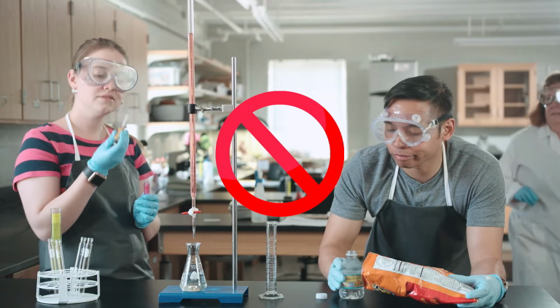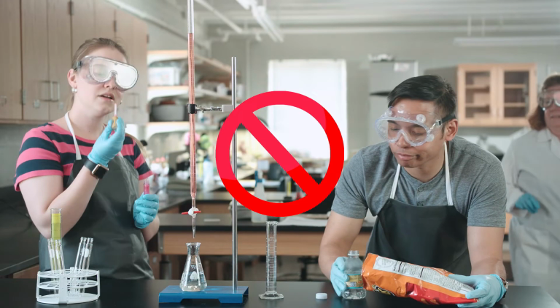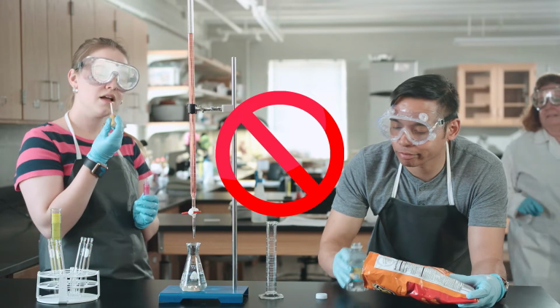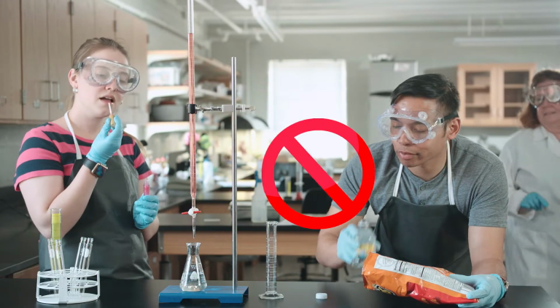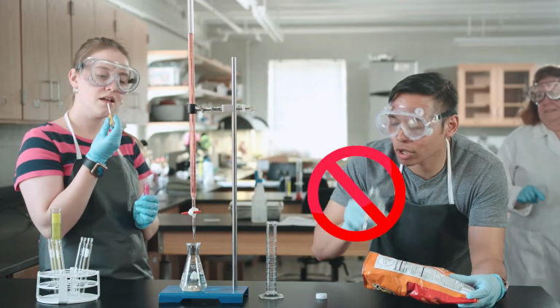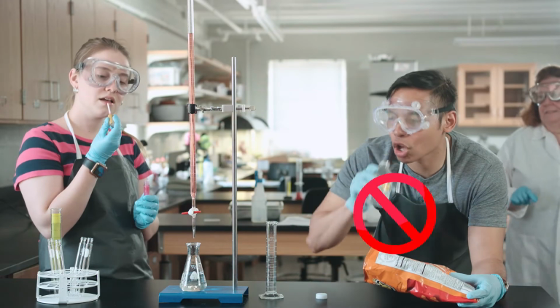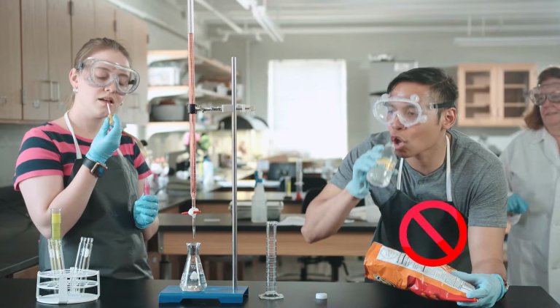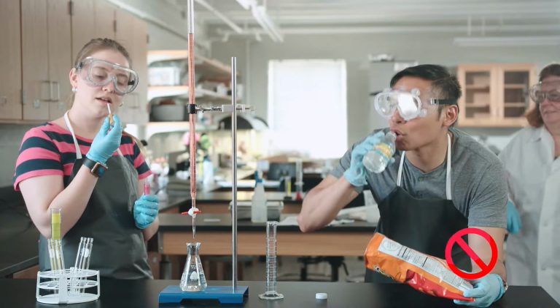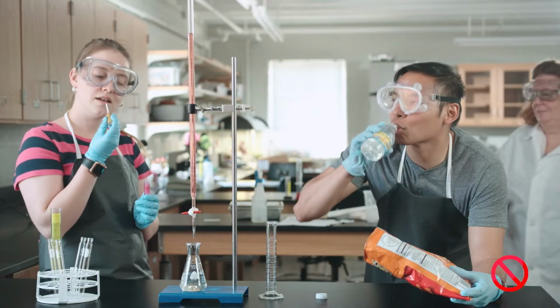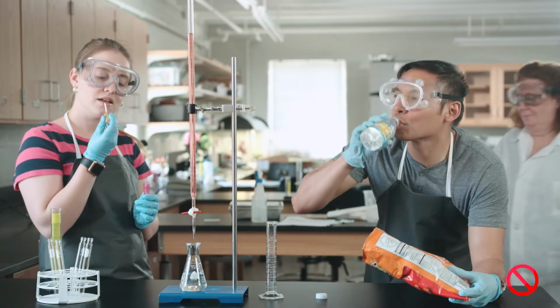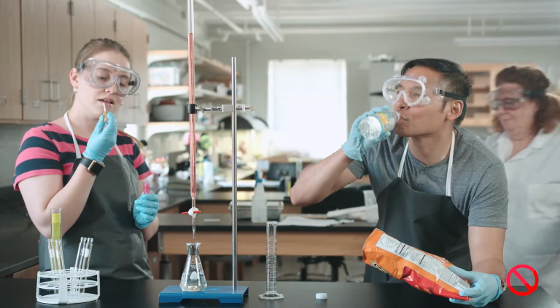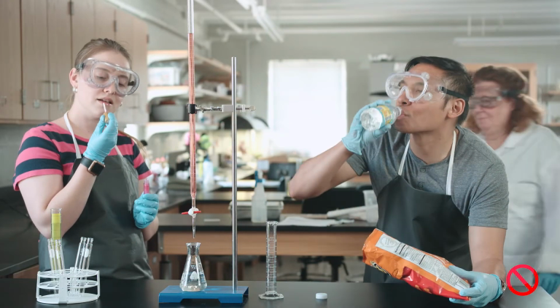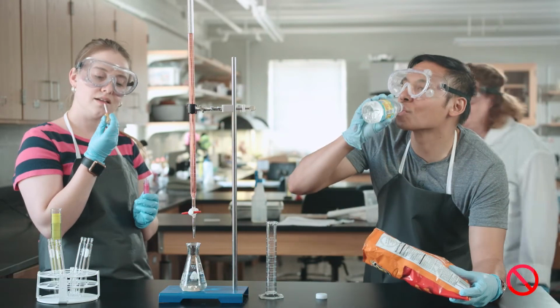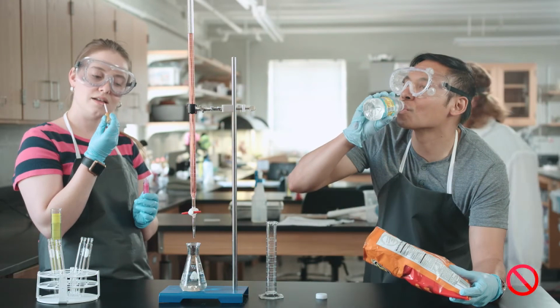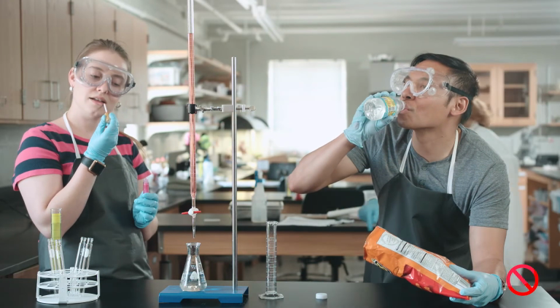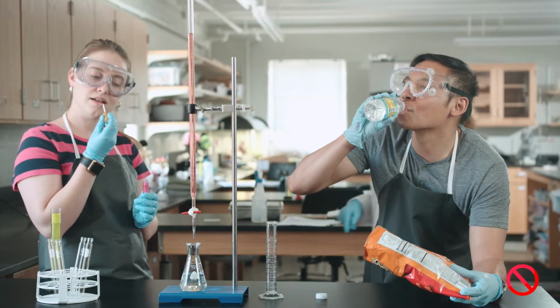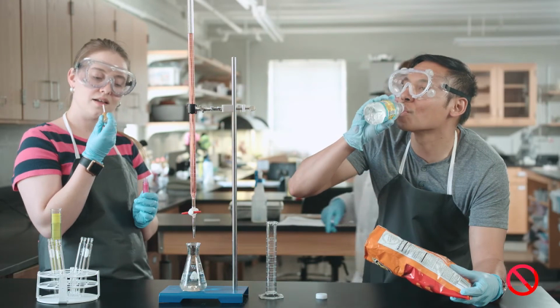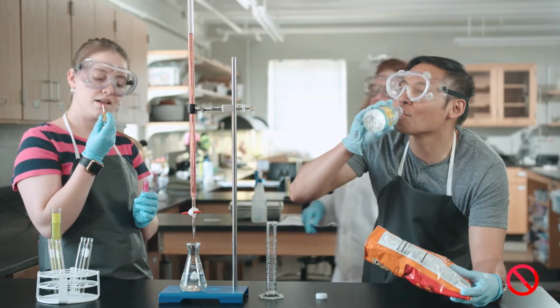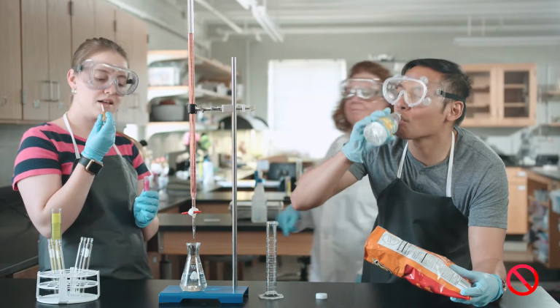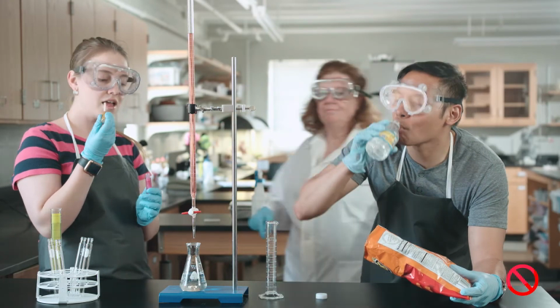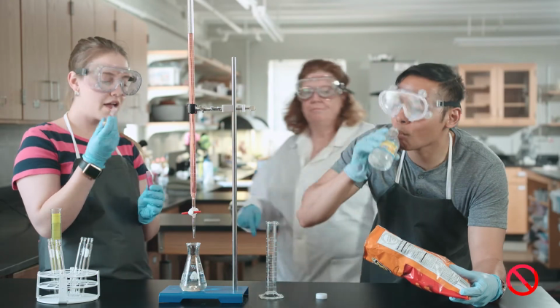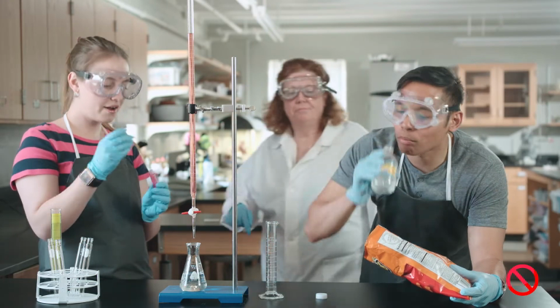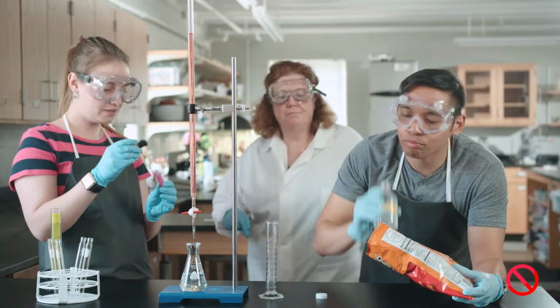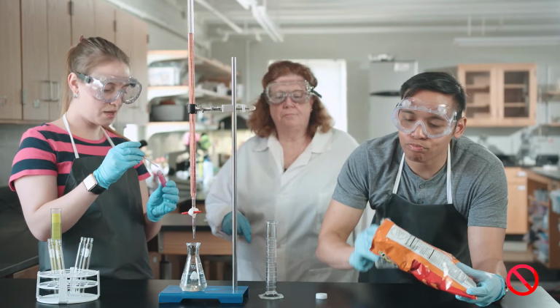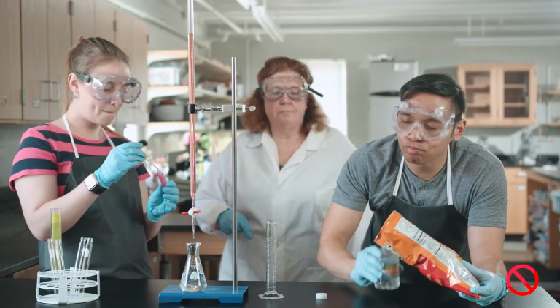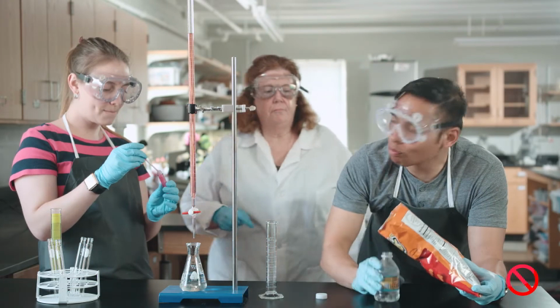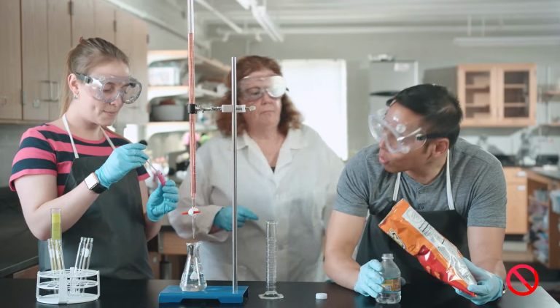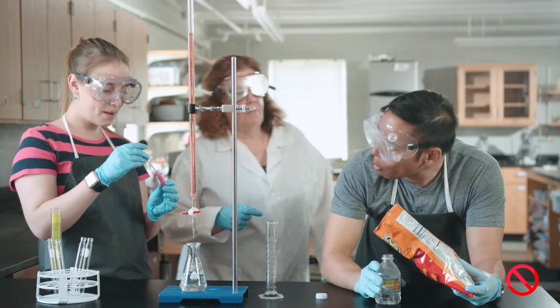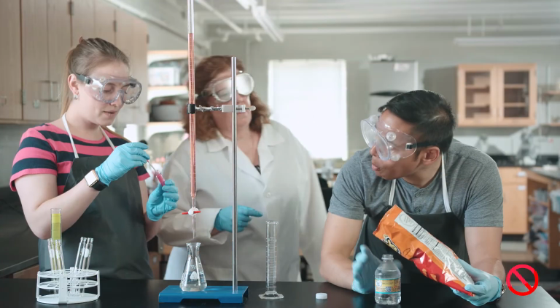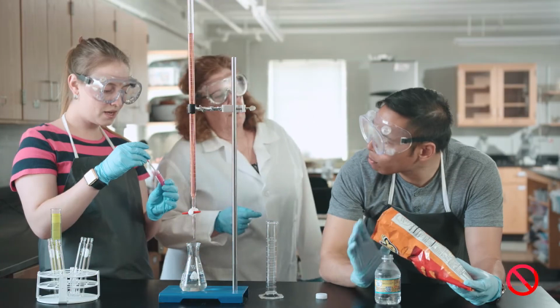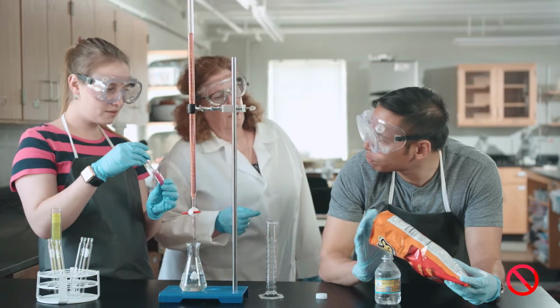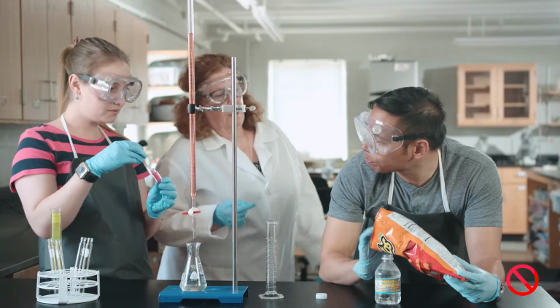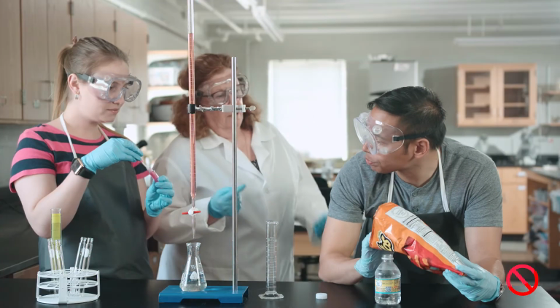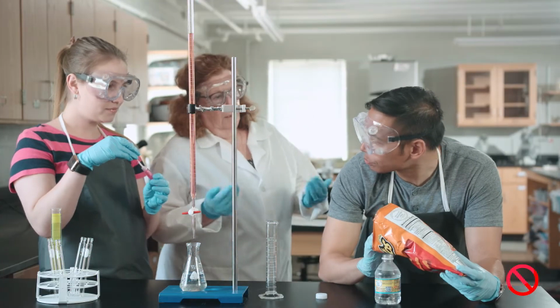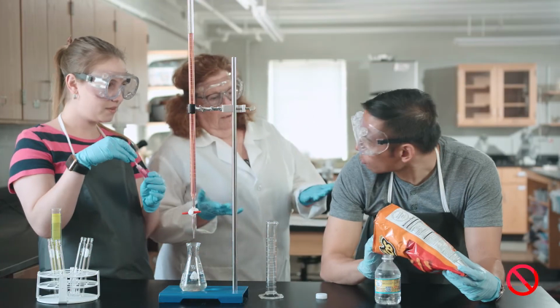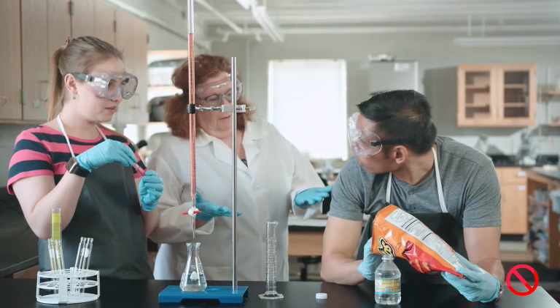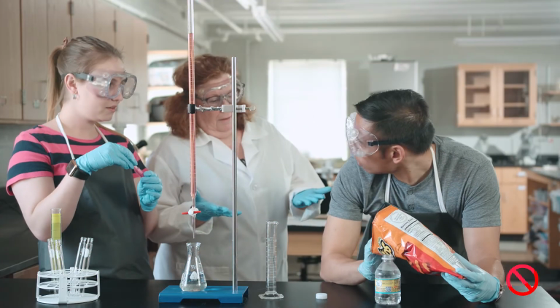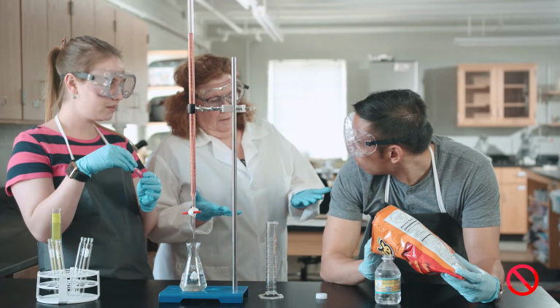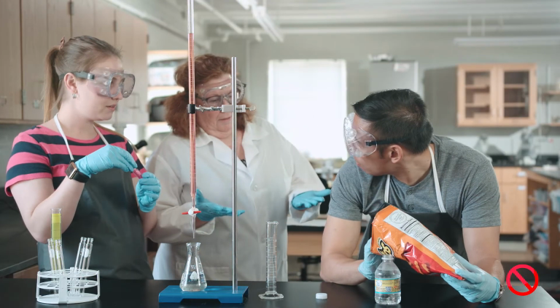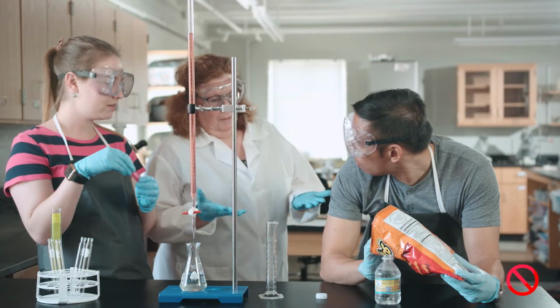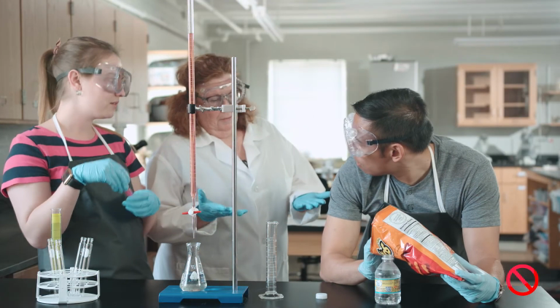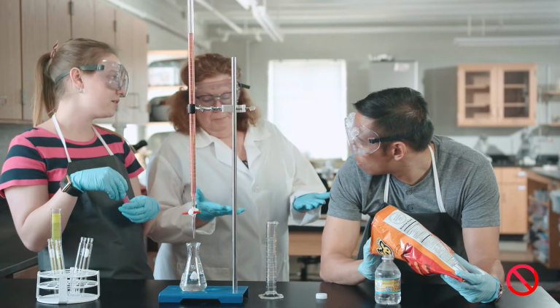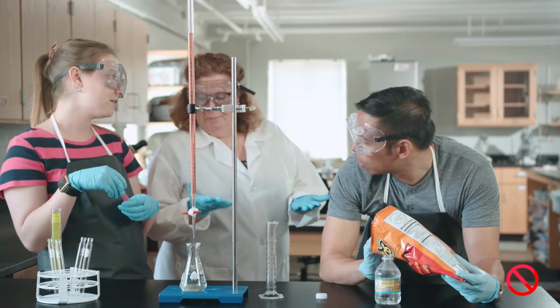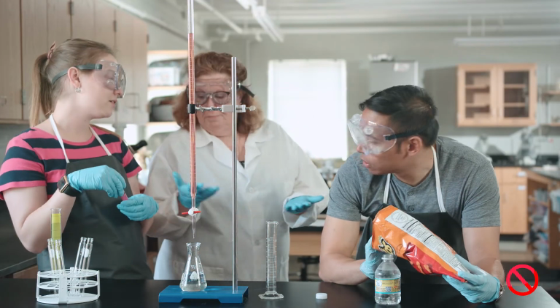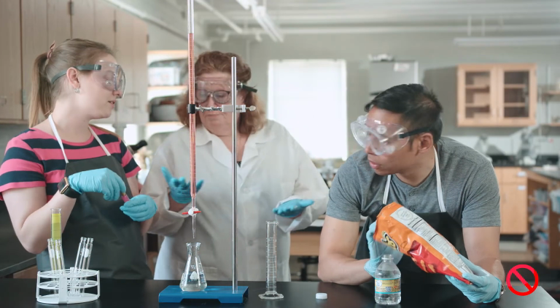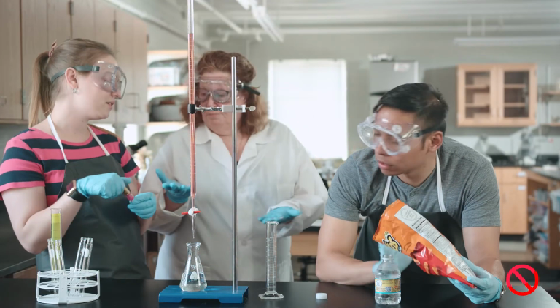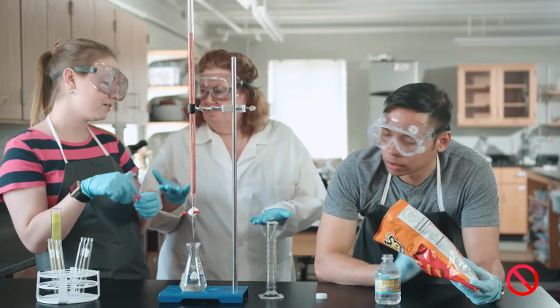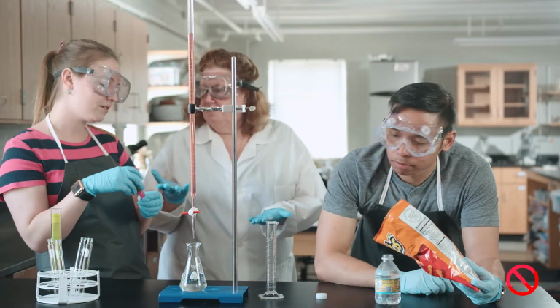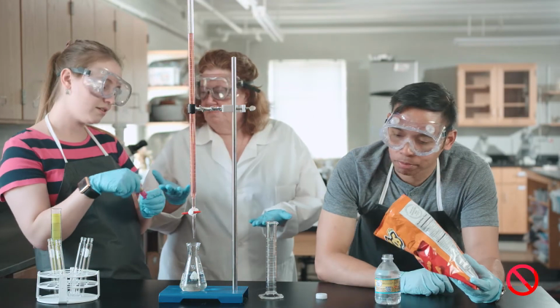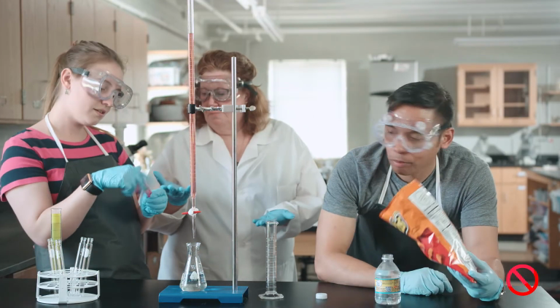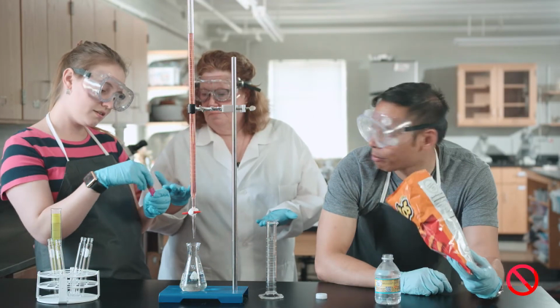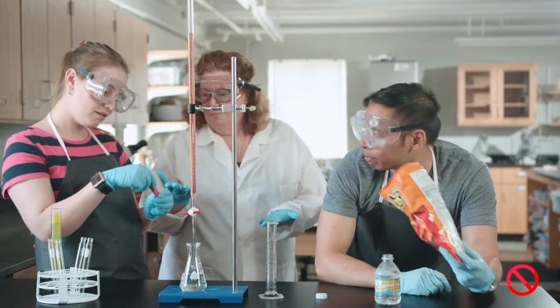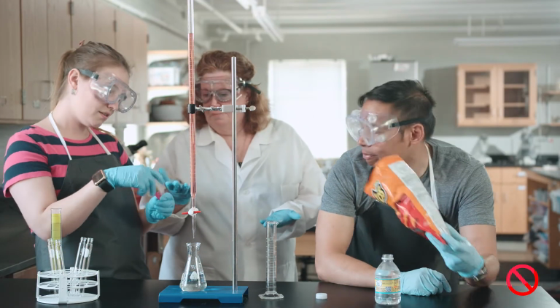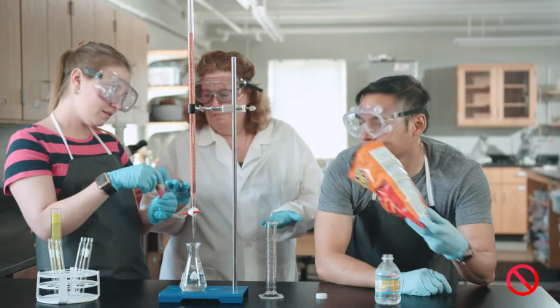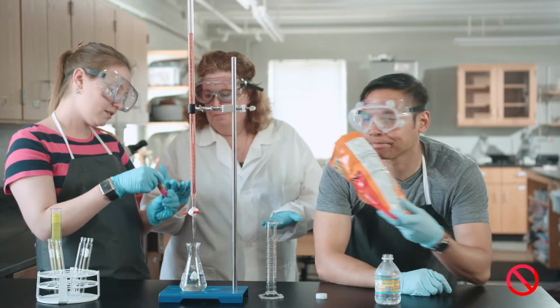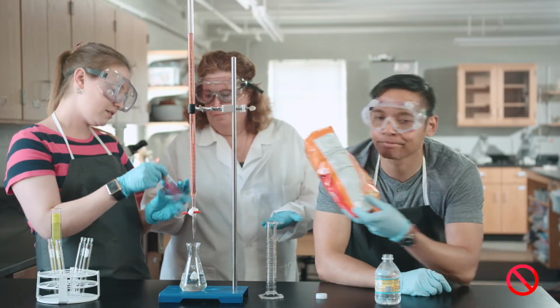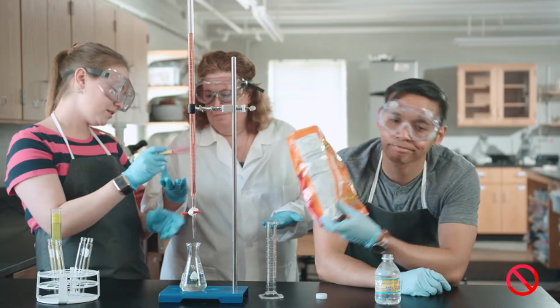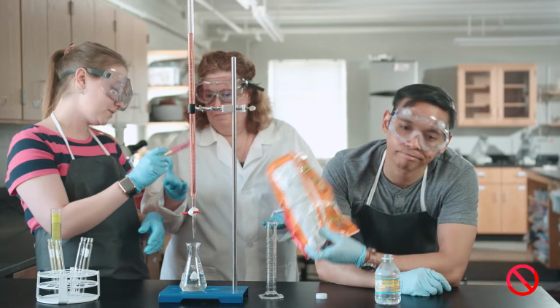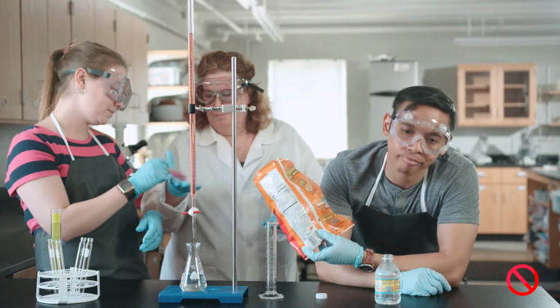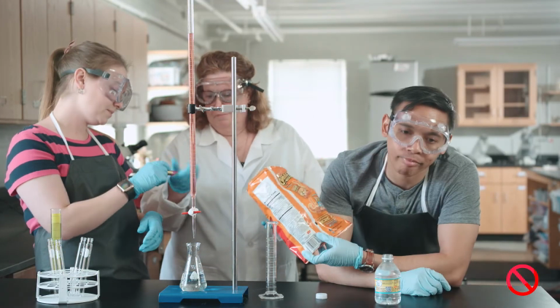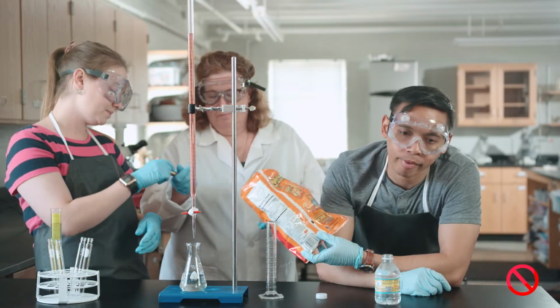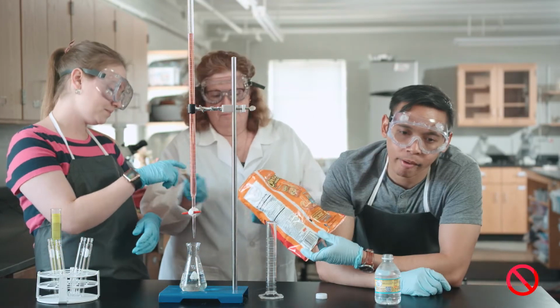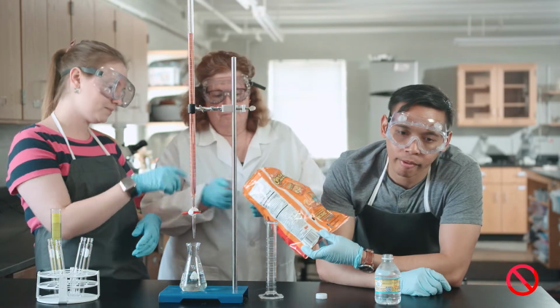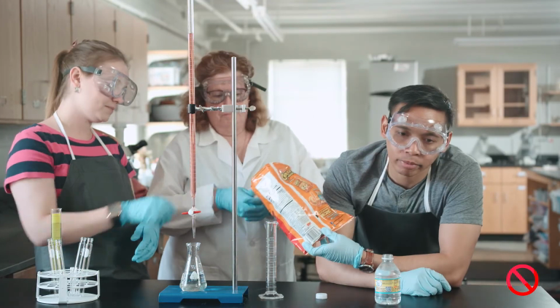Do not eat, drink, apply cosmetics, manipulate contact lenses, or chew gum in the lab.